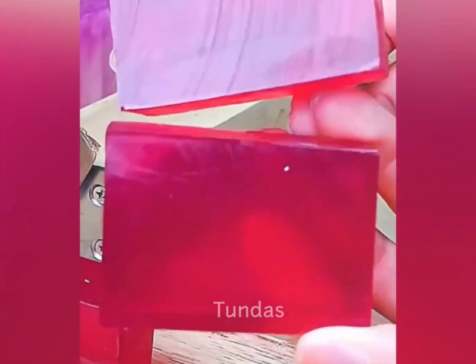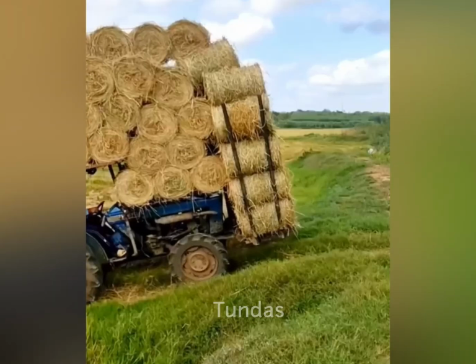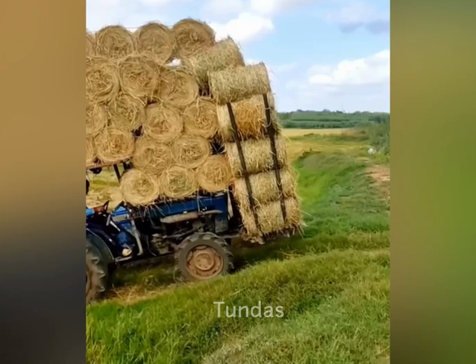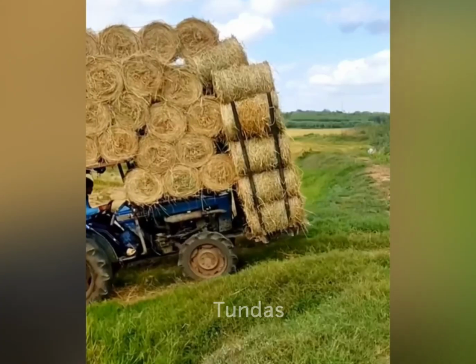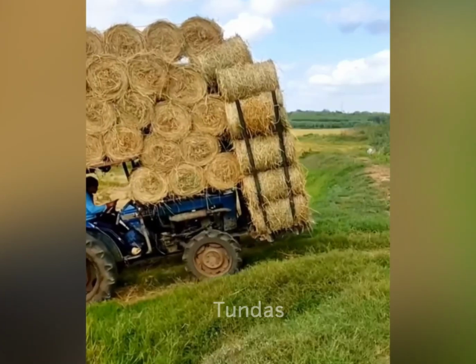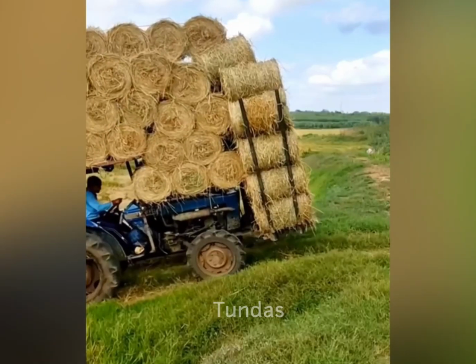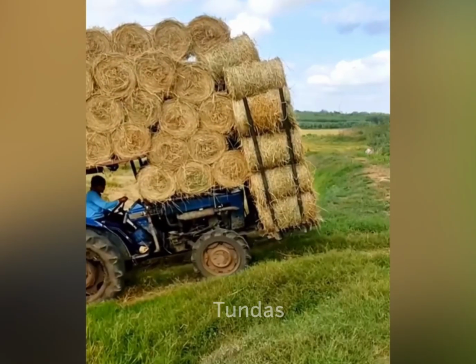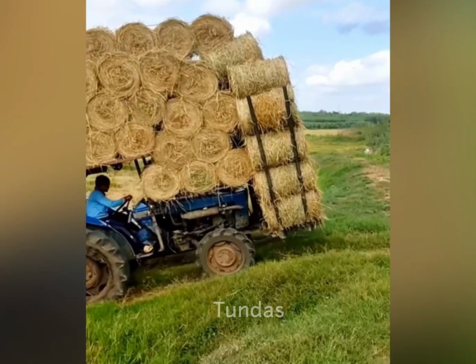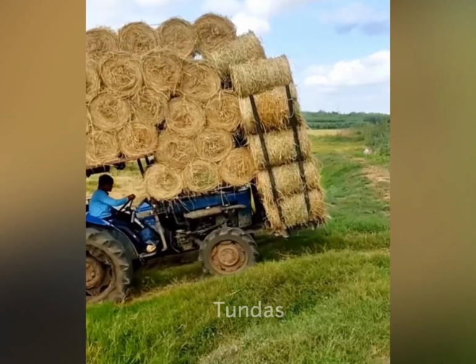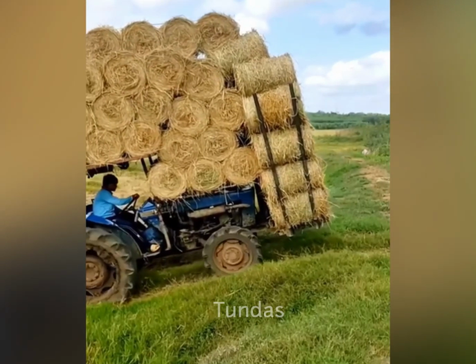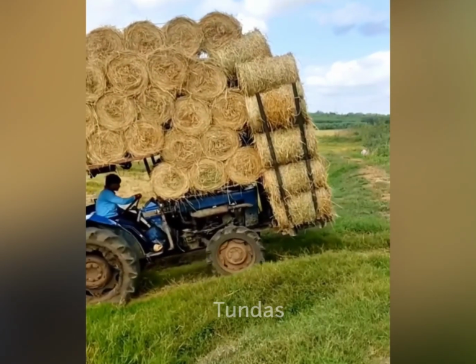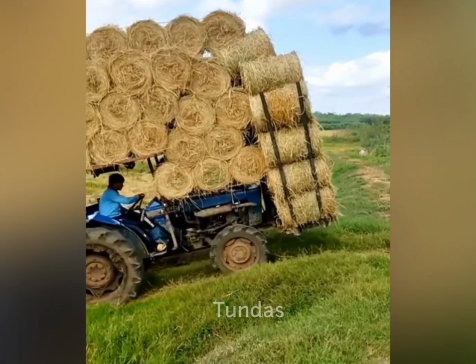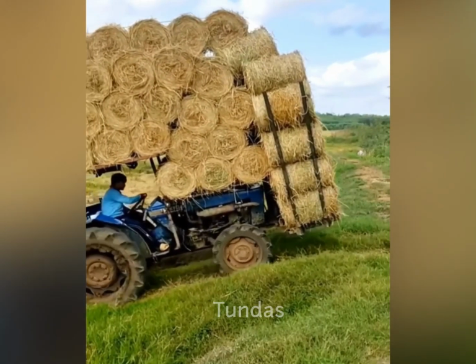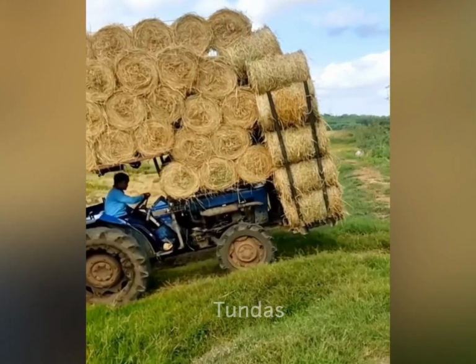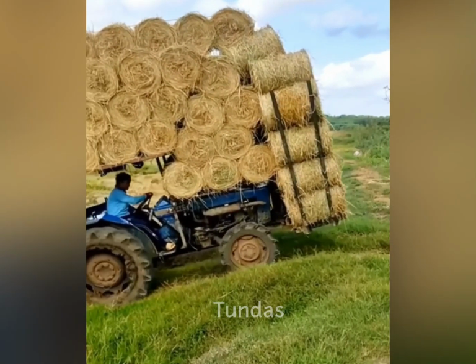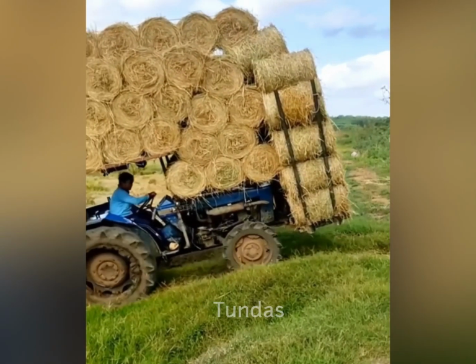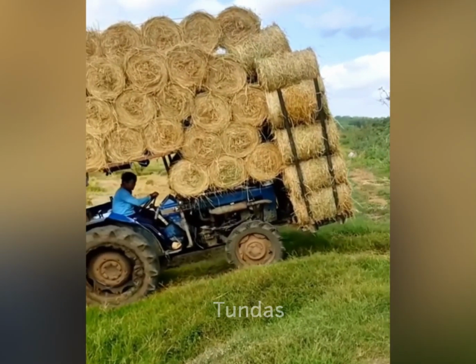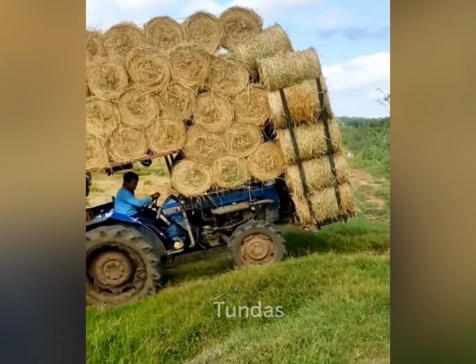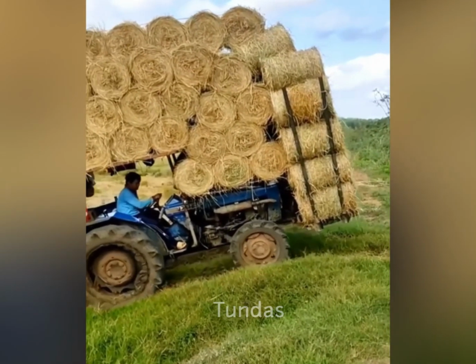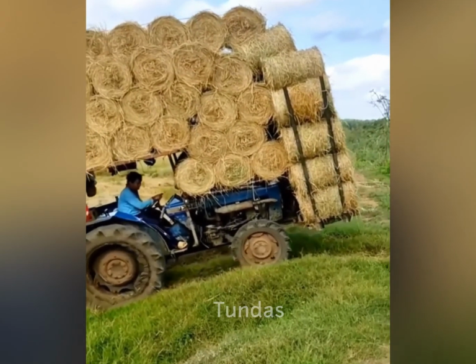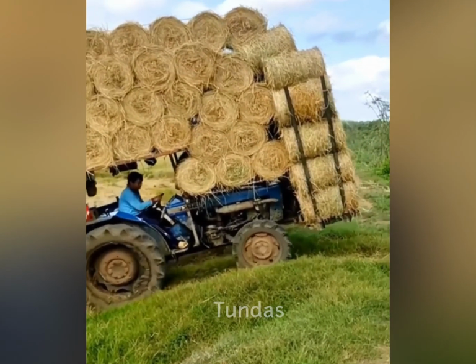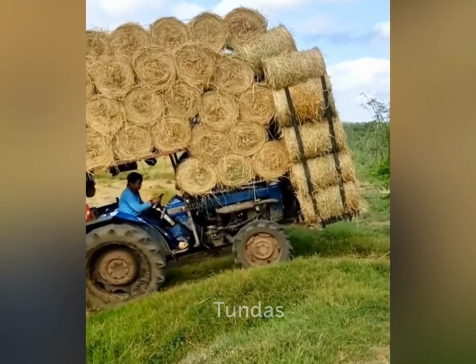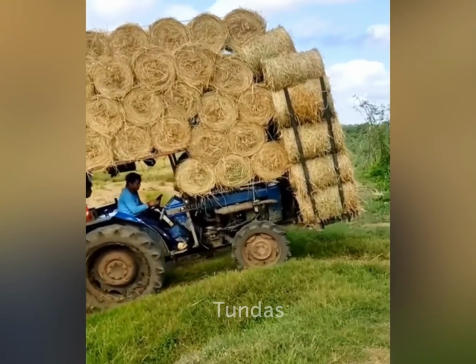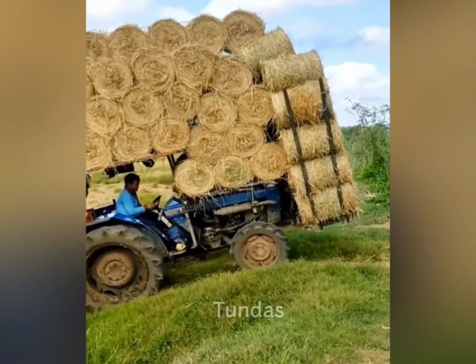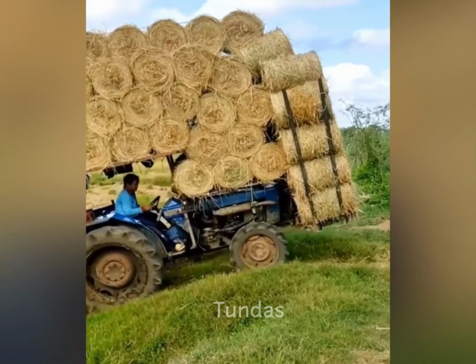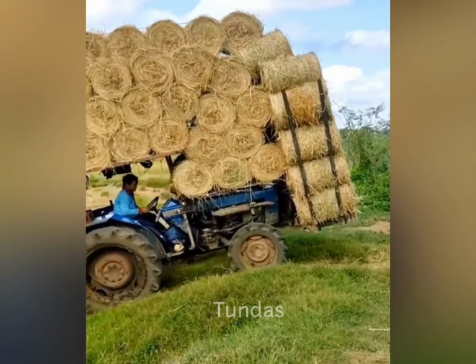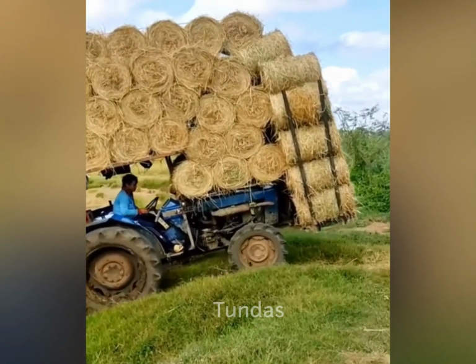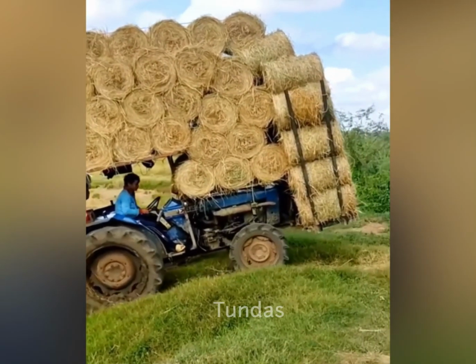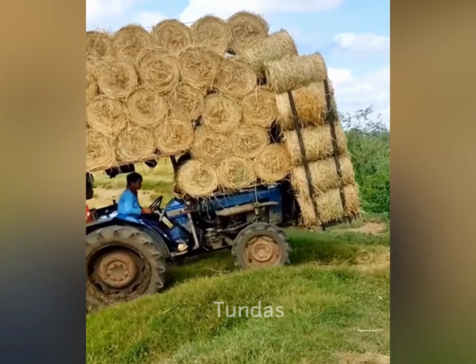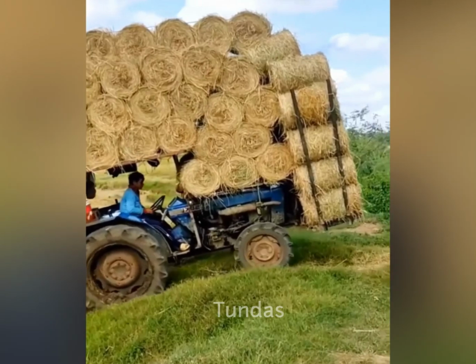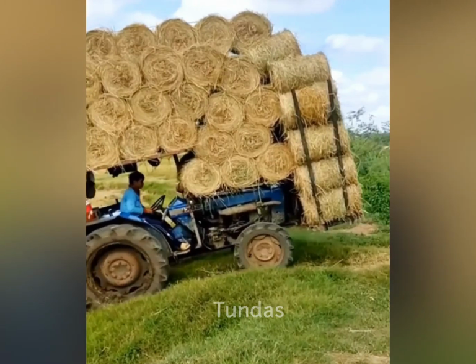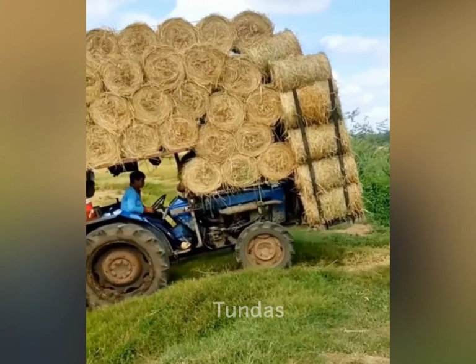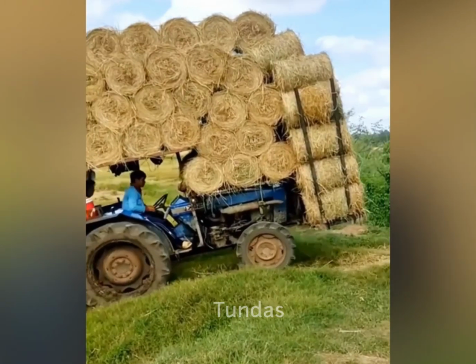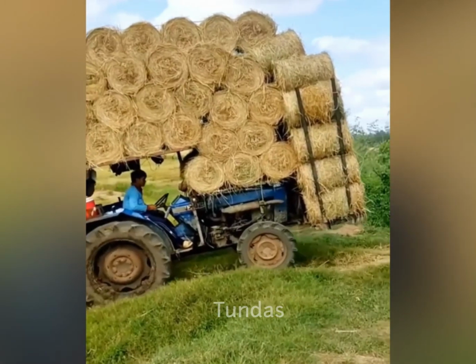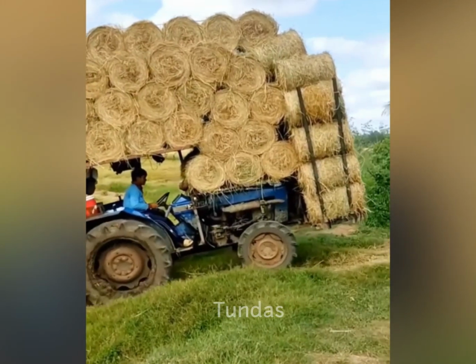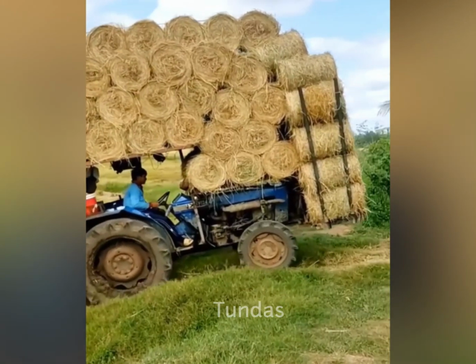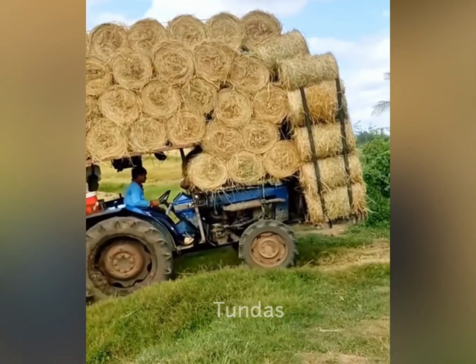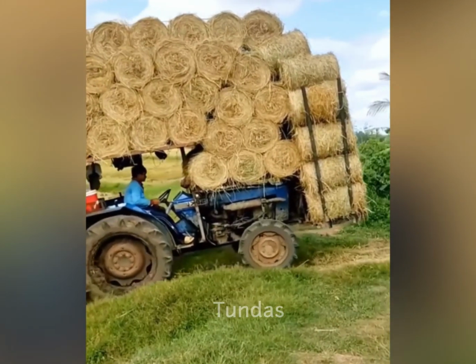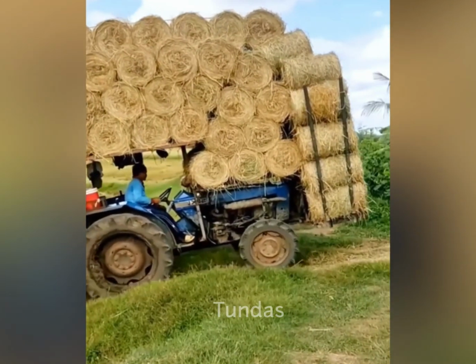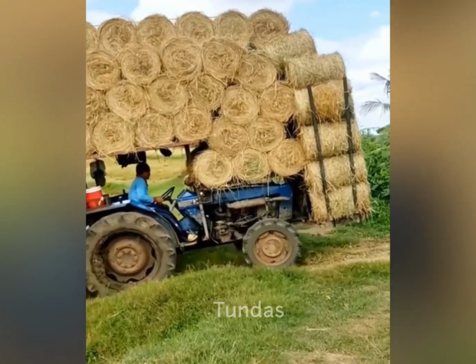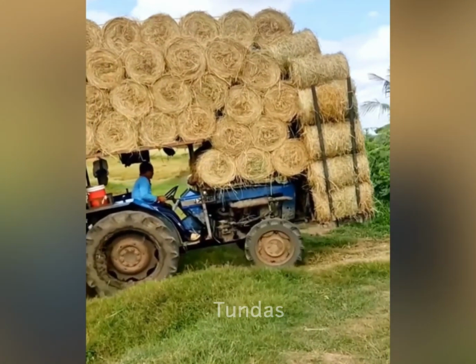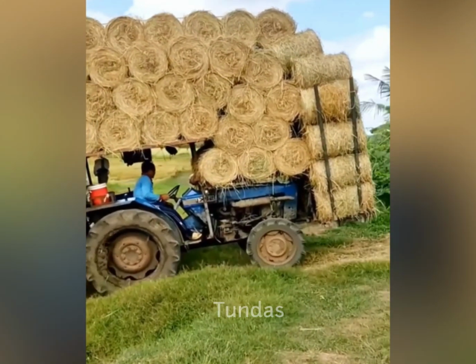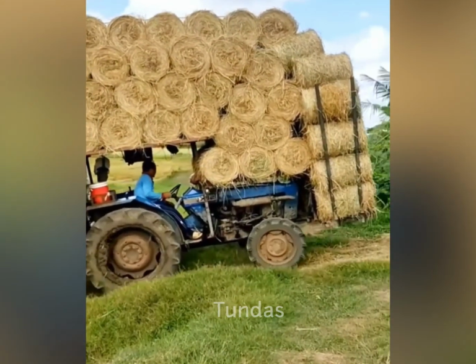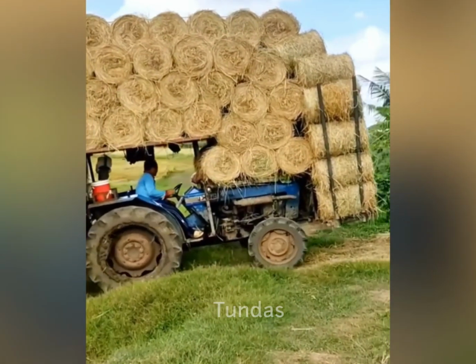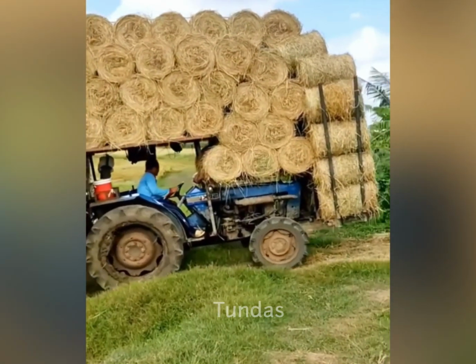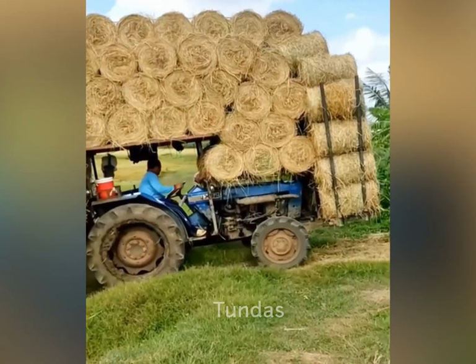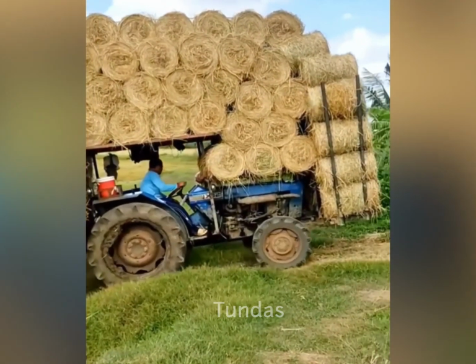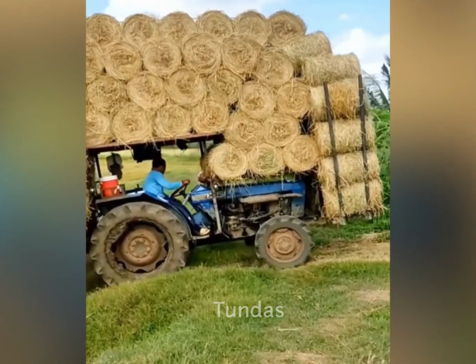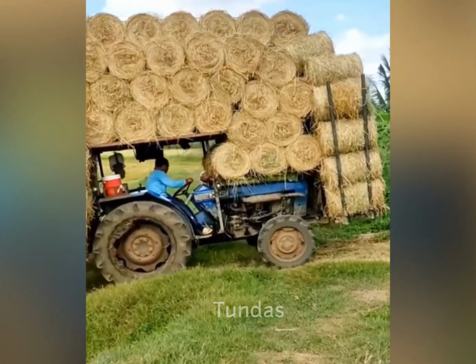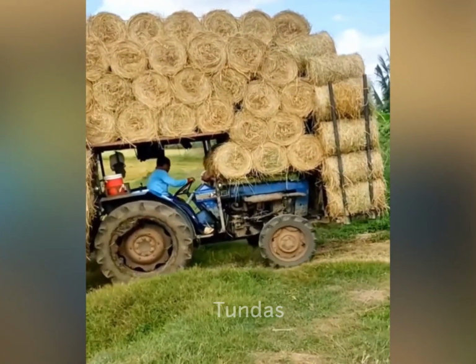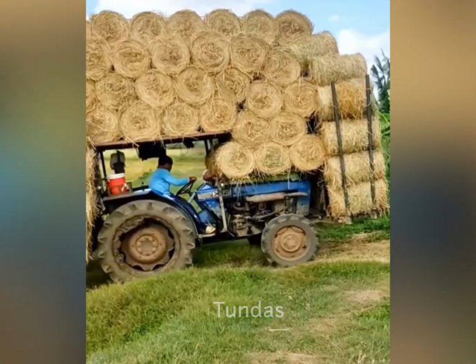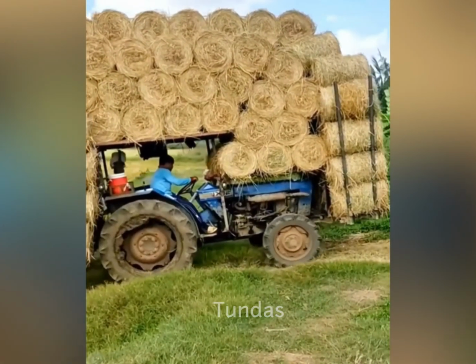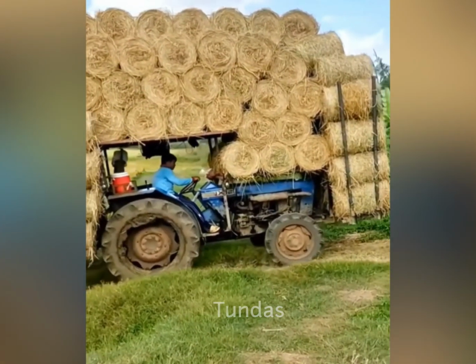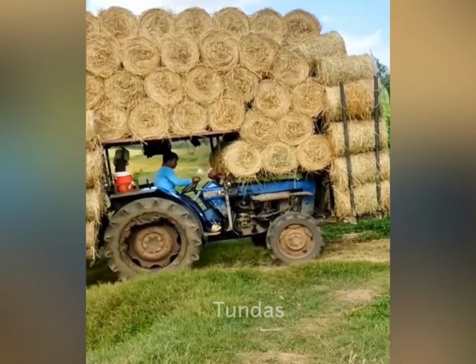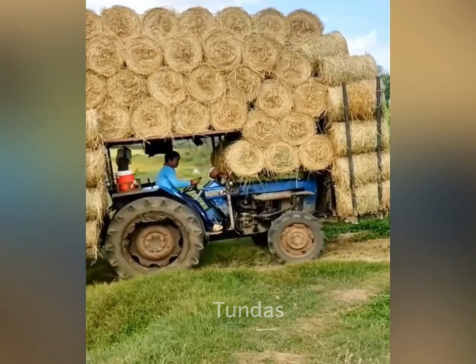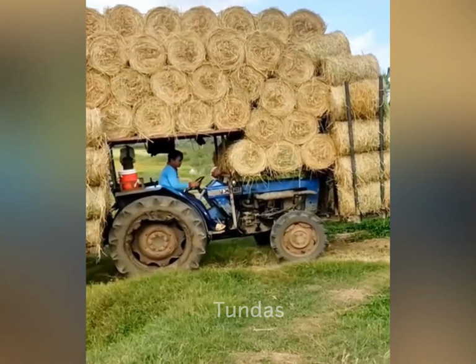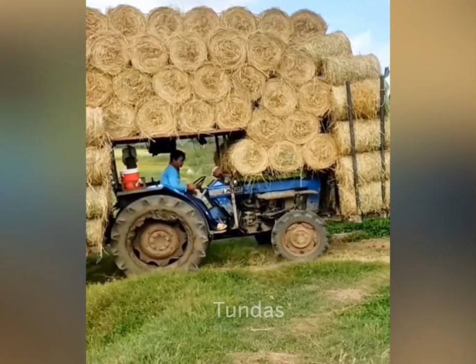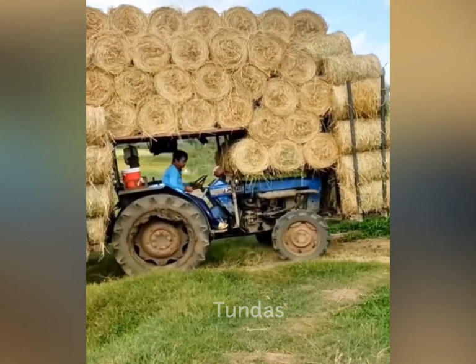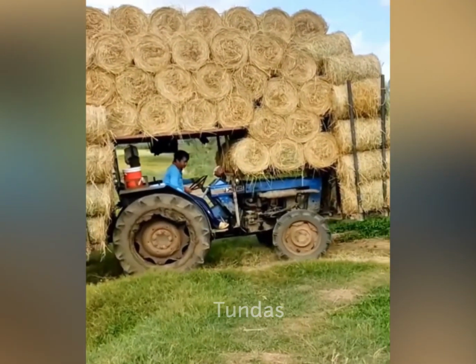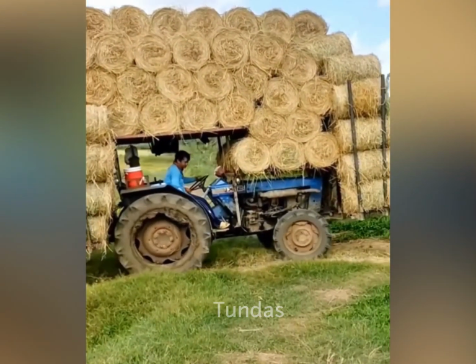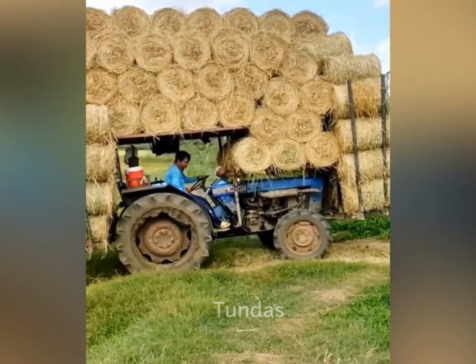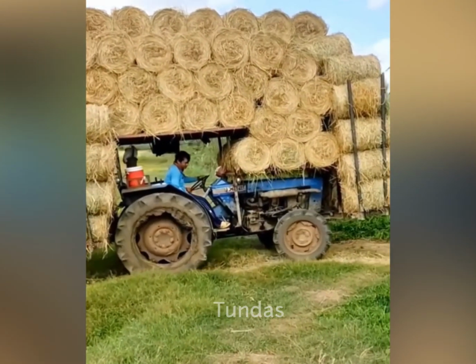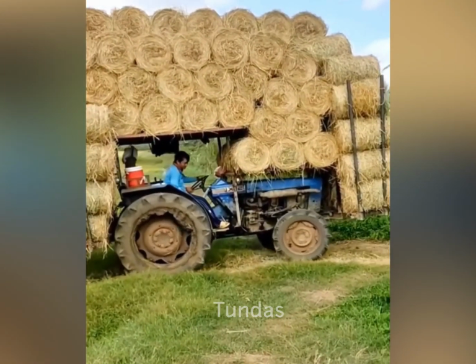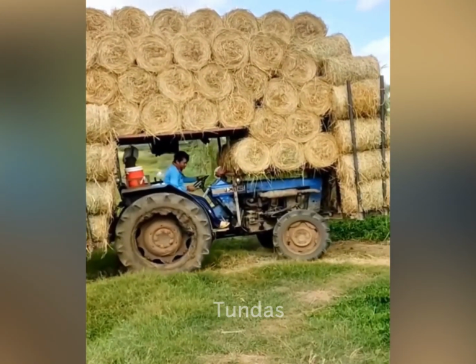To transport hay bales over short distances, the farmer decided to load them to the maximum capacity to minimize trips.